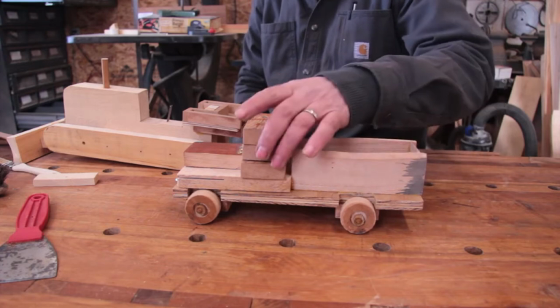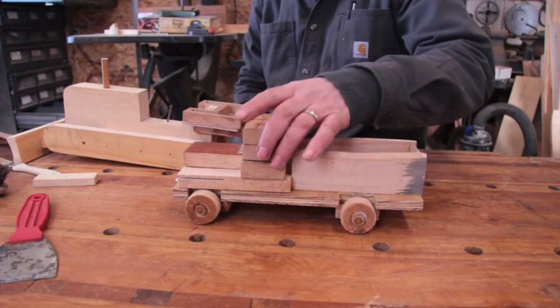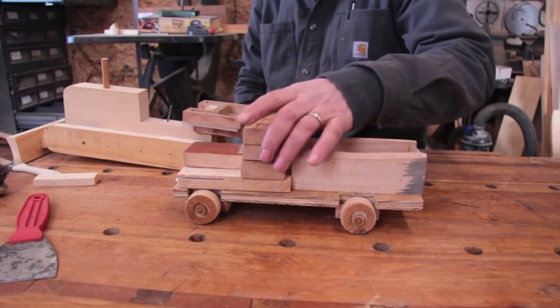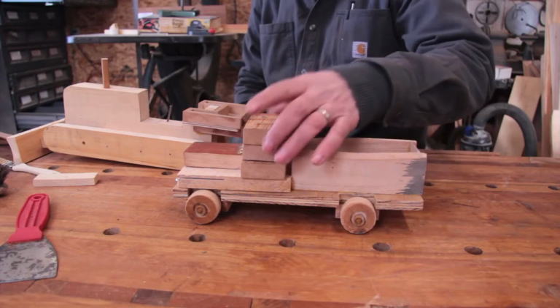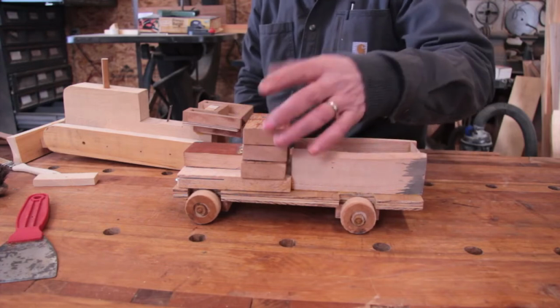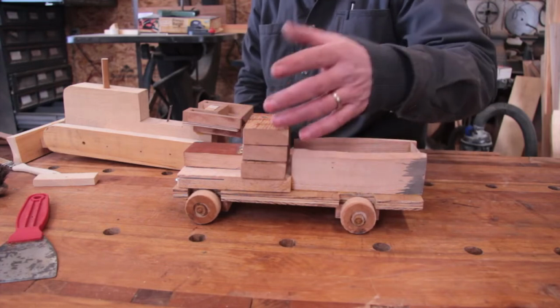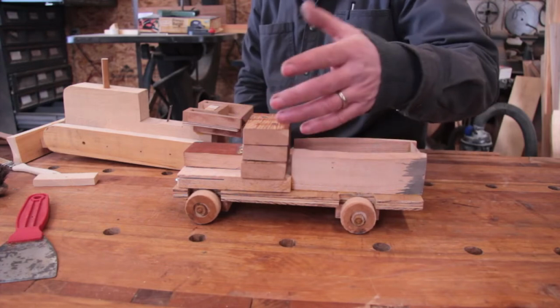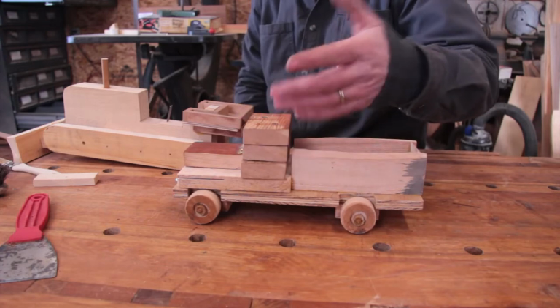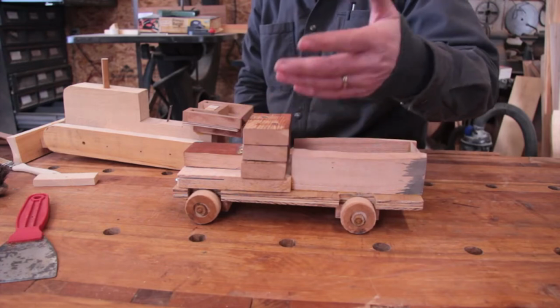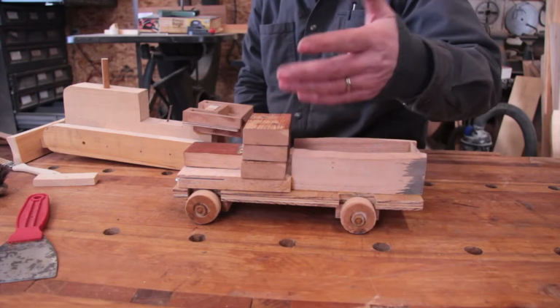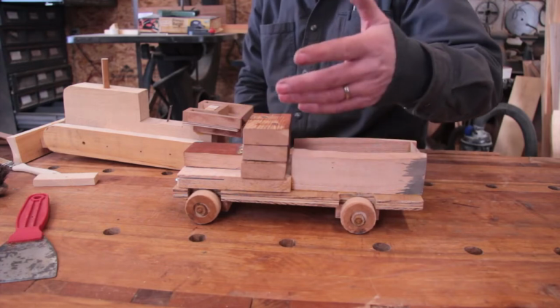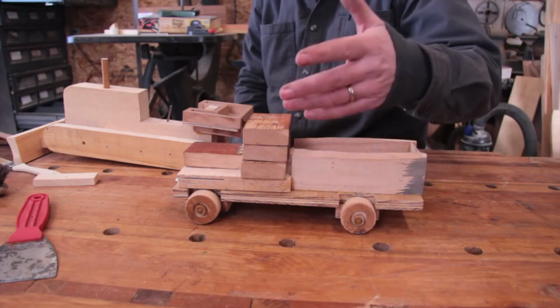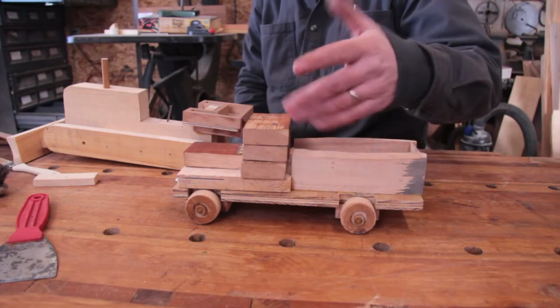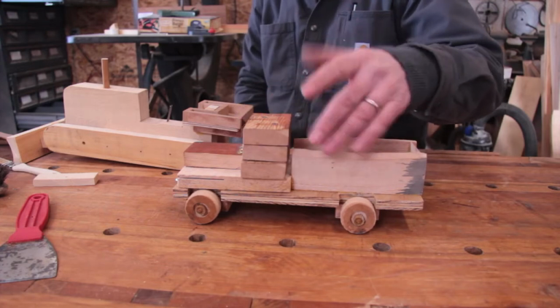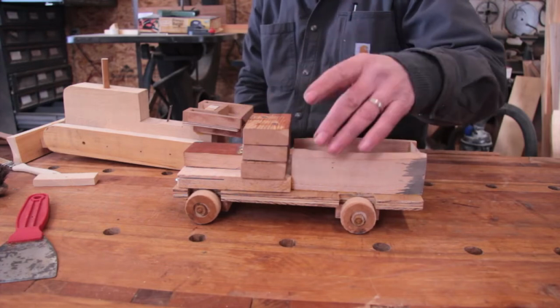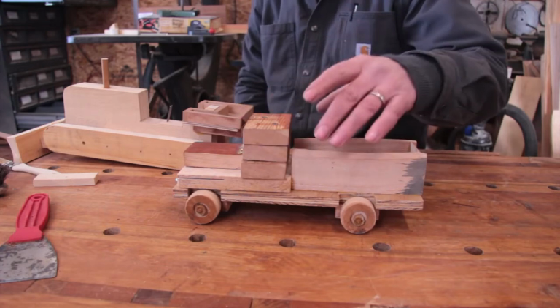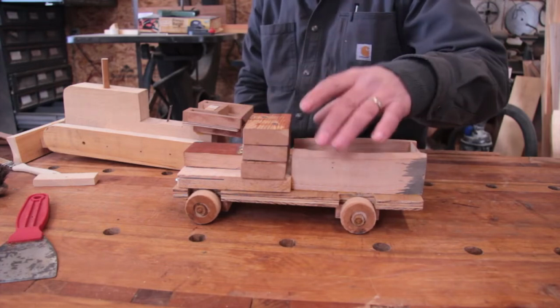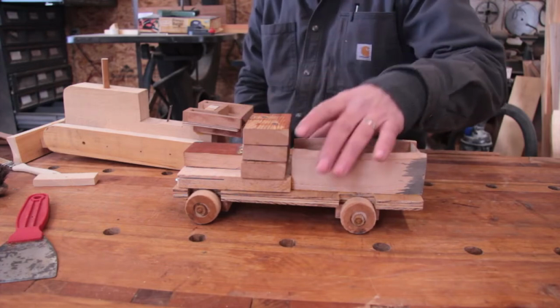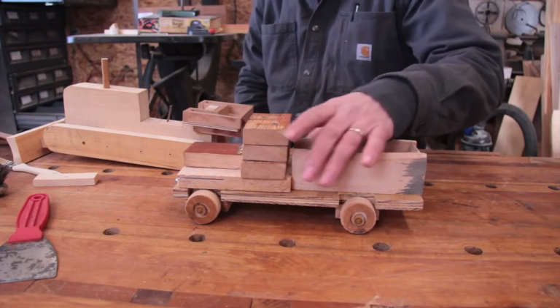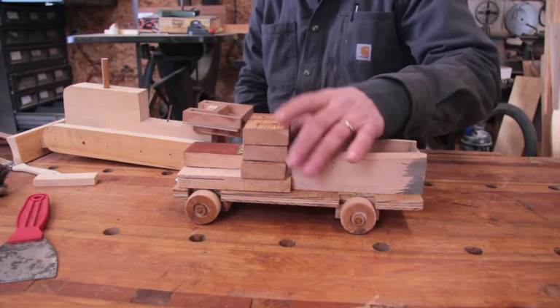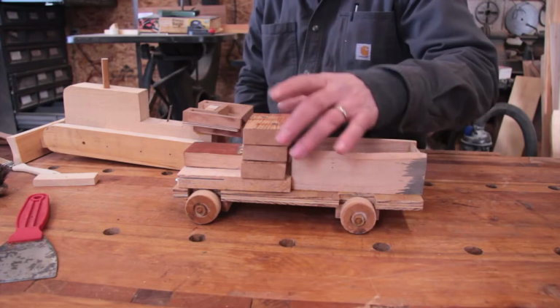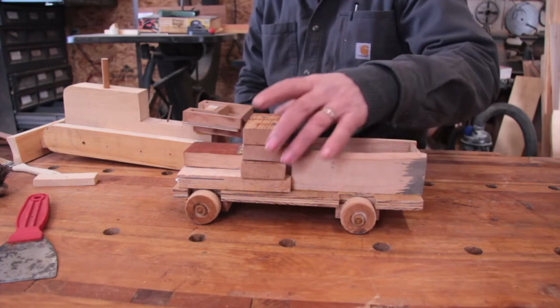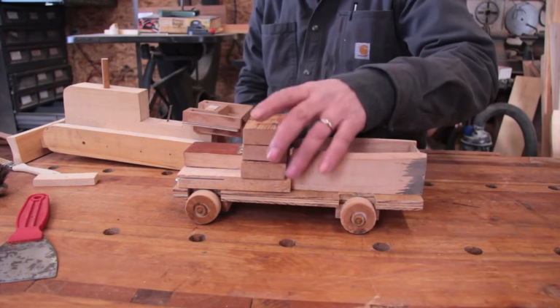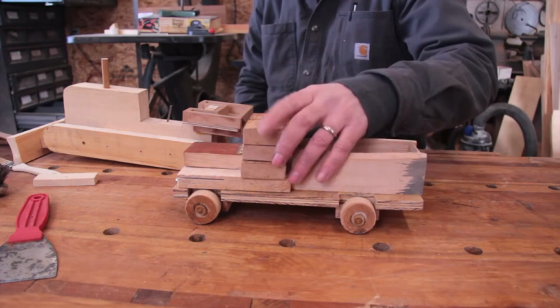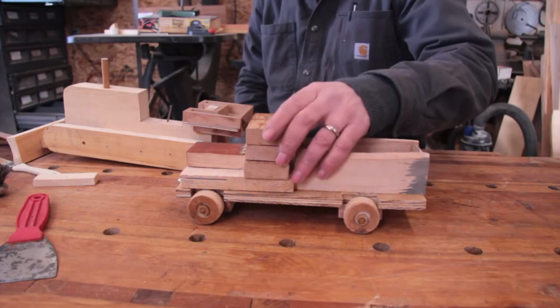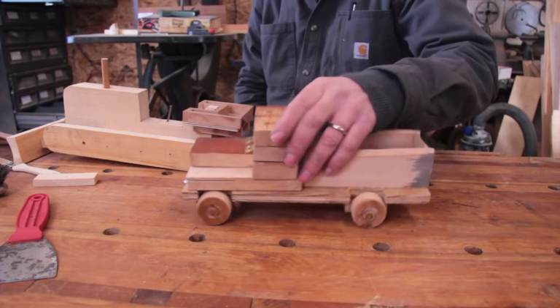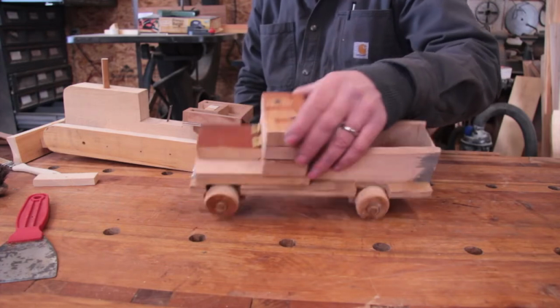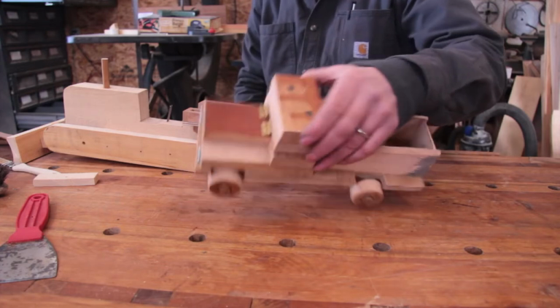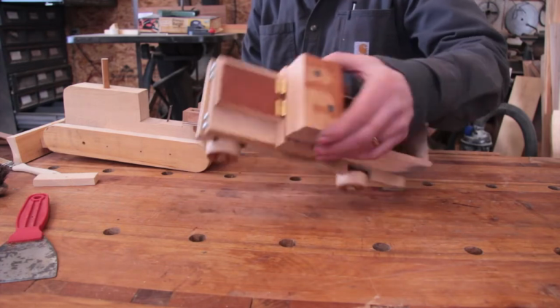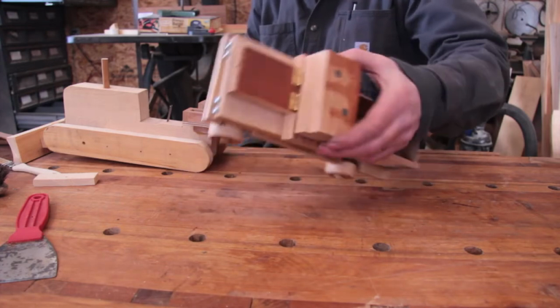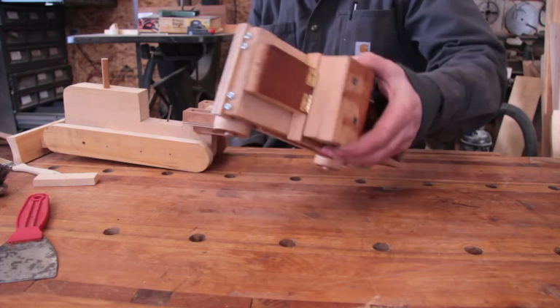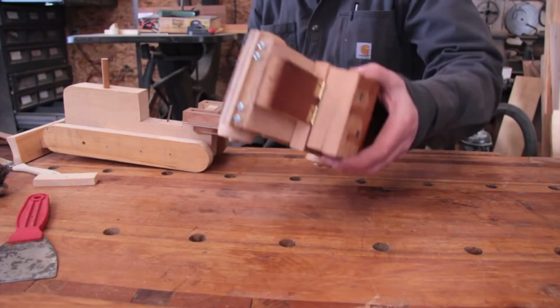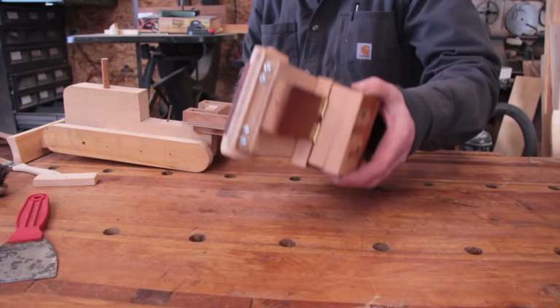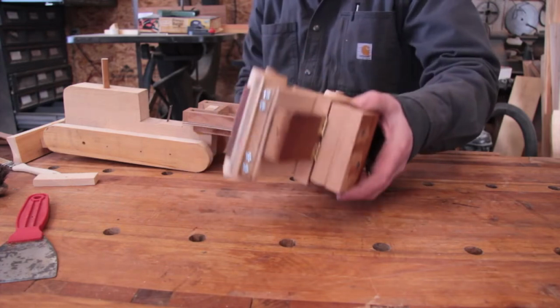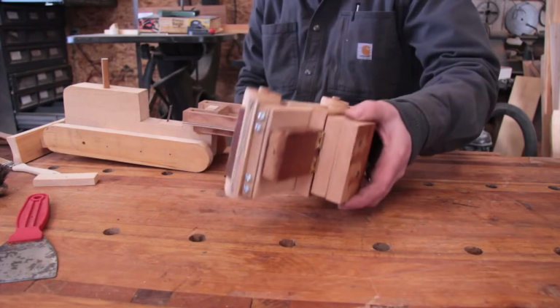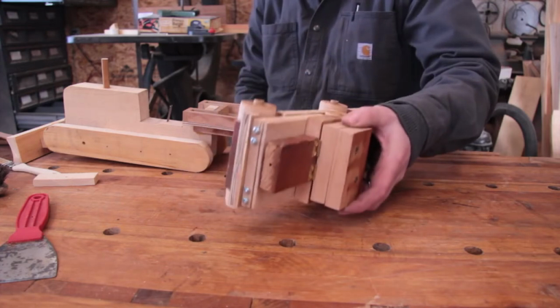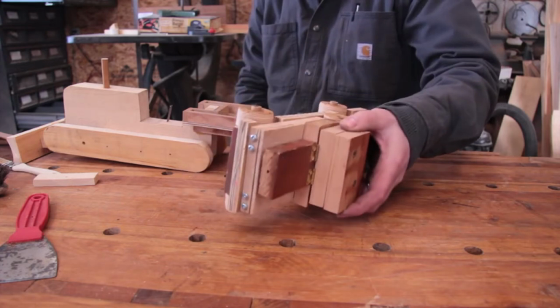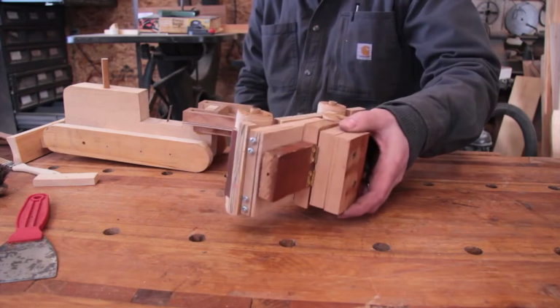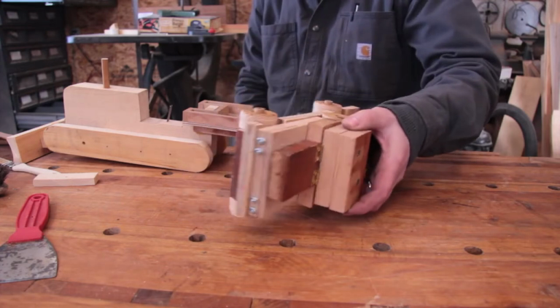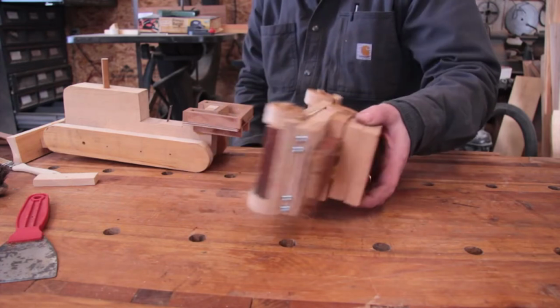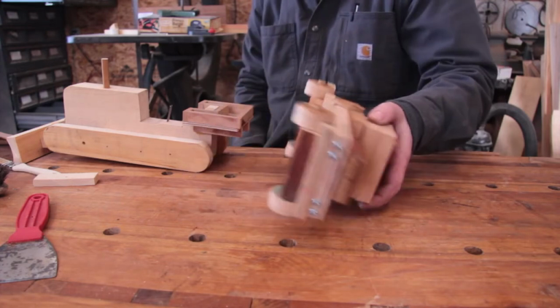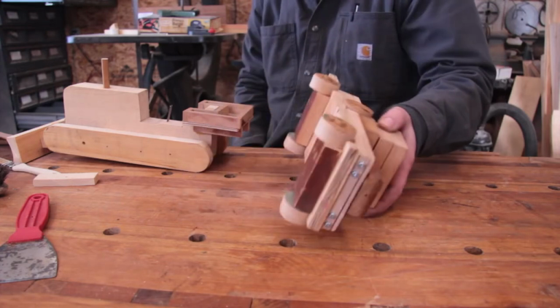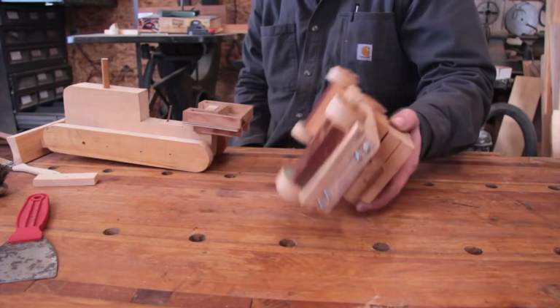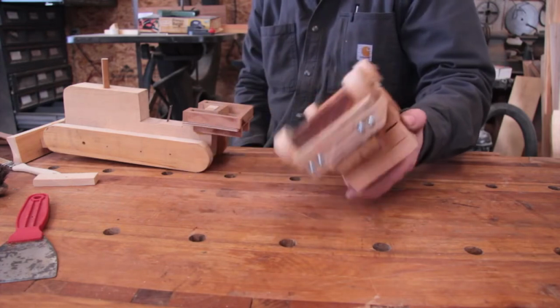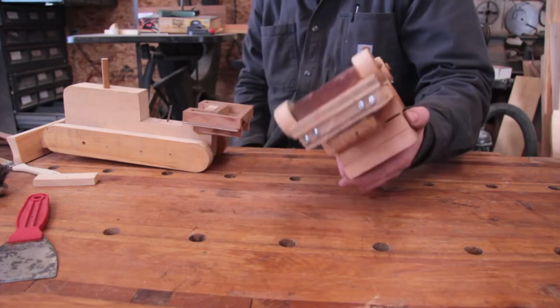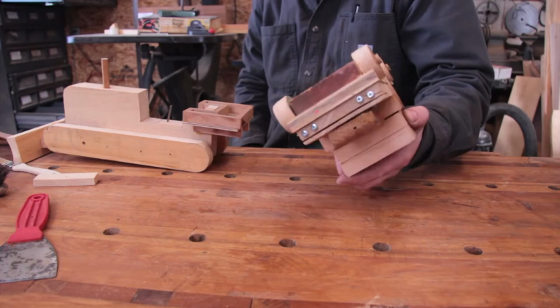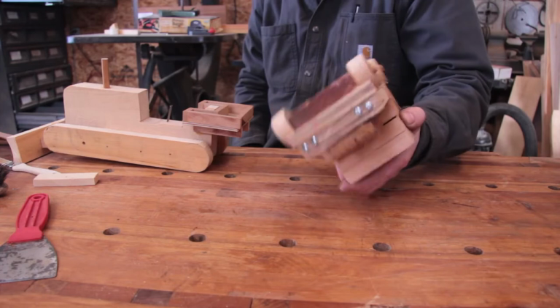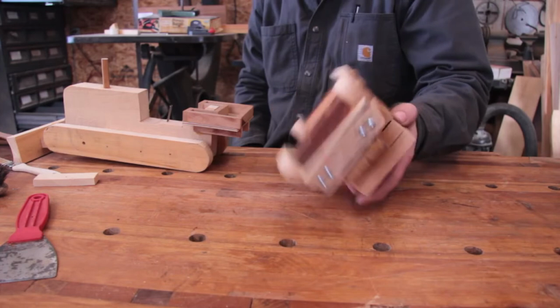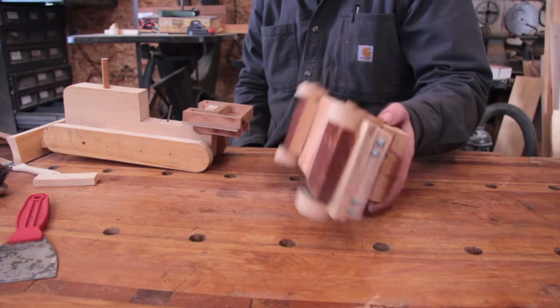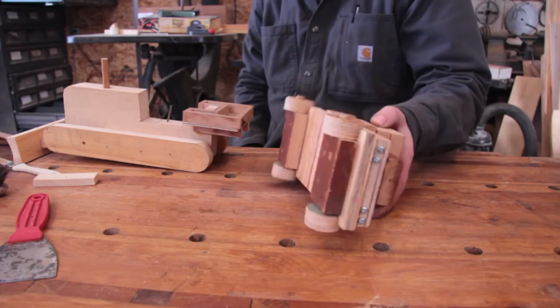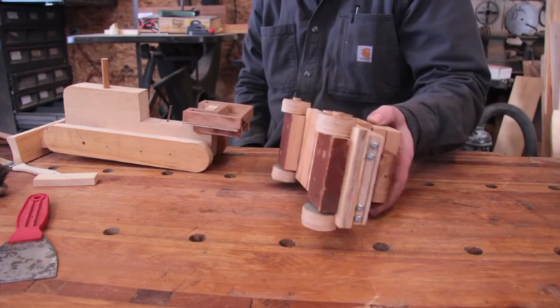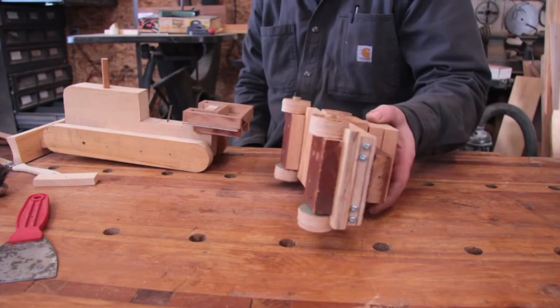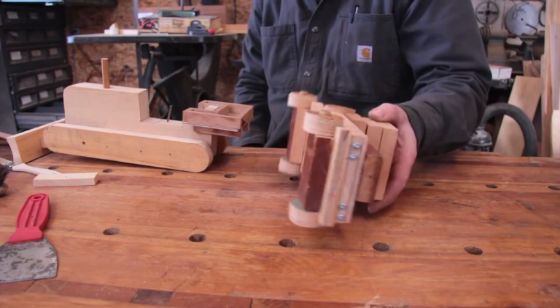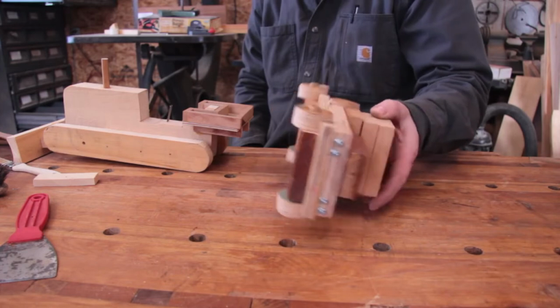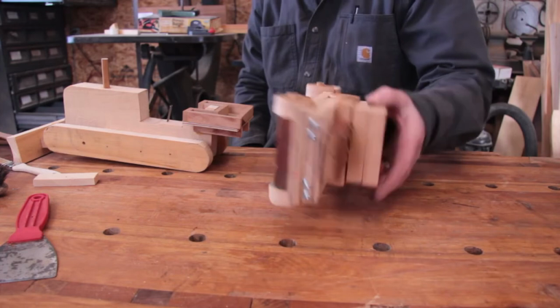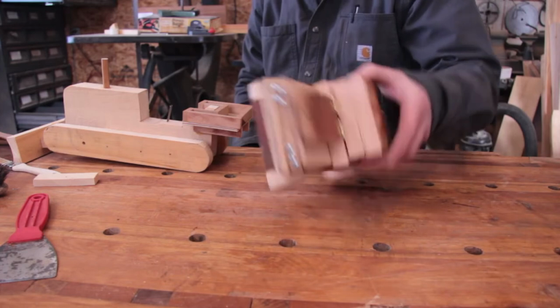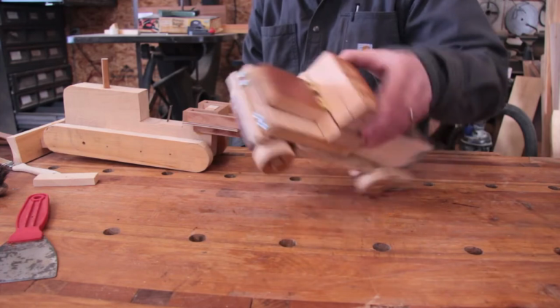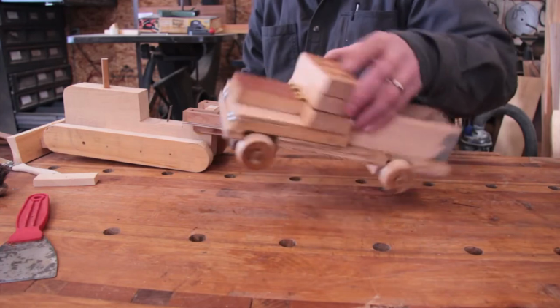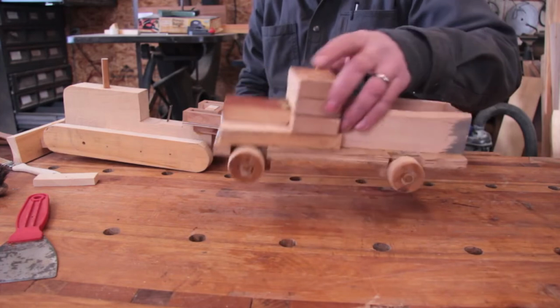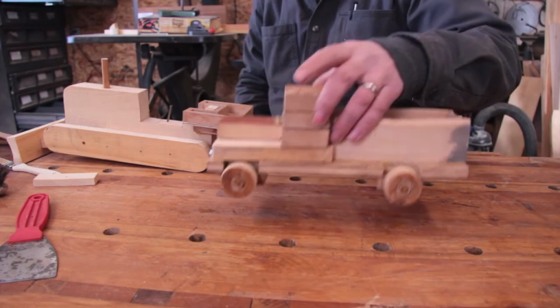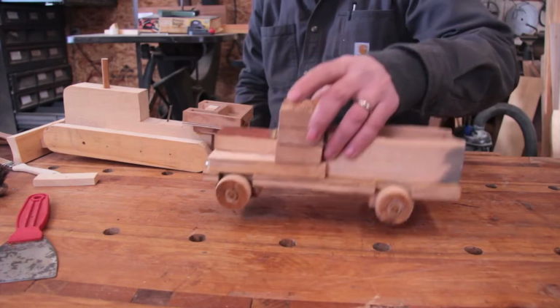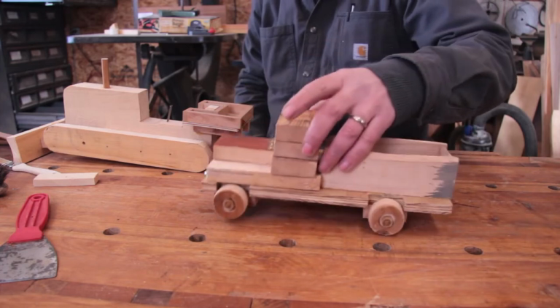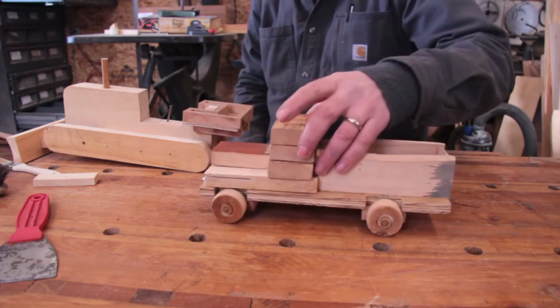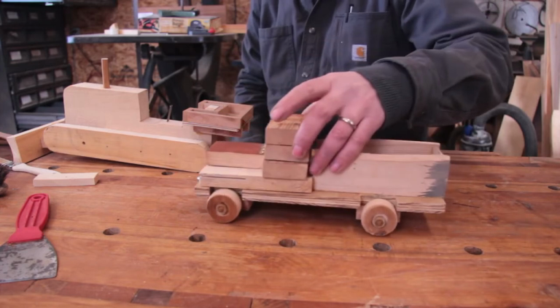The great thing about these is if something breaks, you can fix it because you've made it — you have all the pieces.